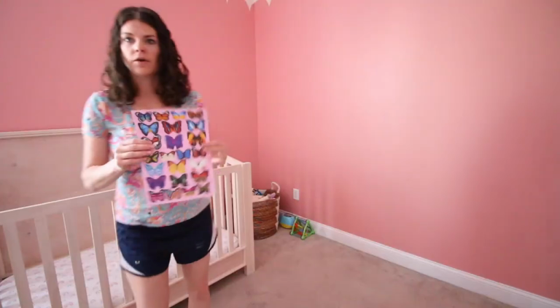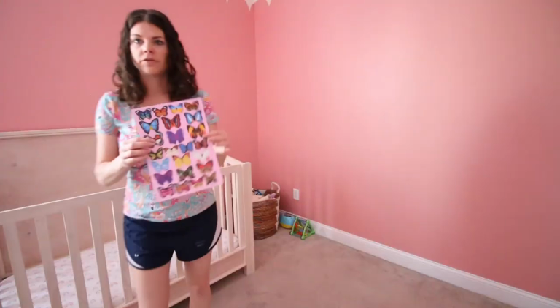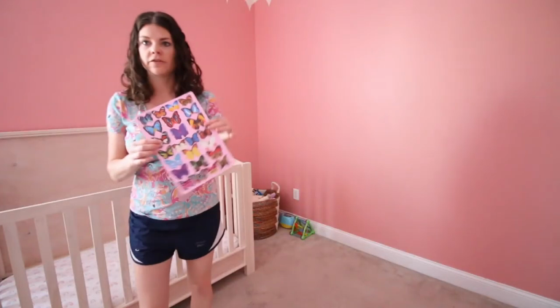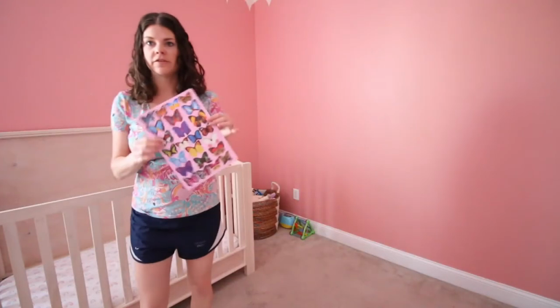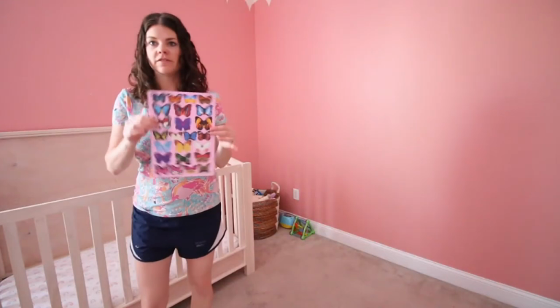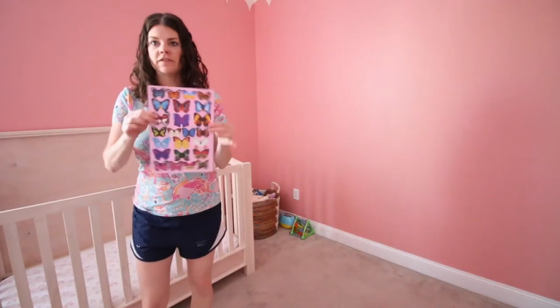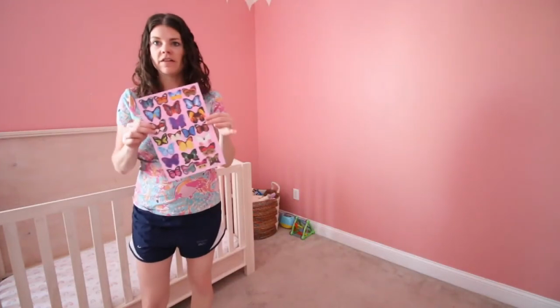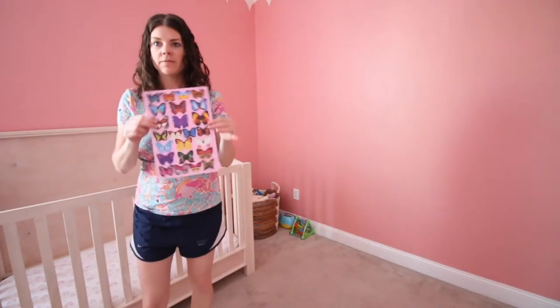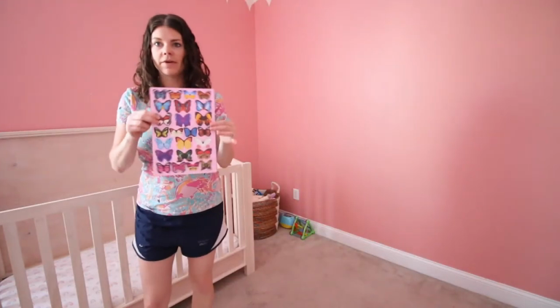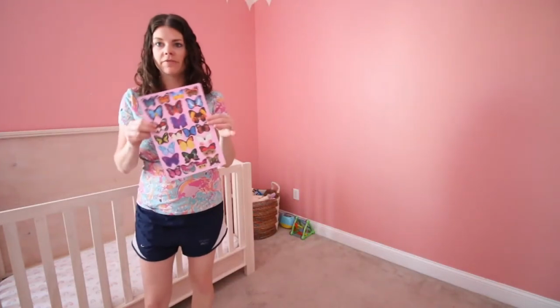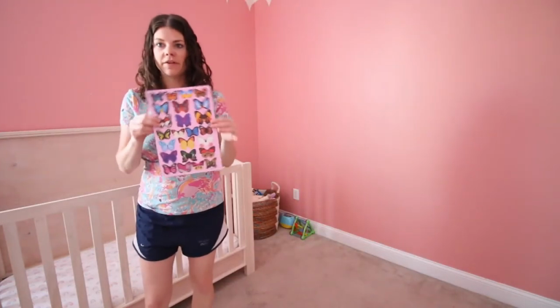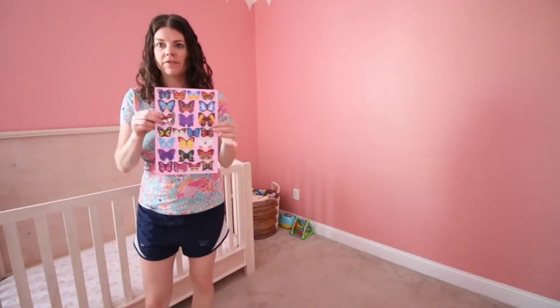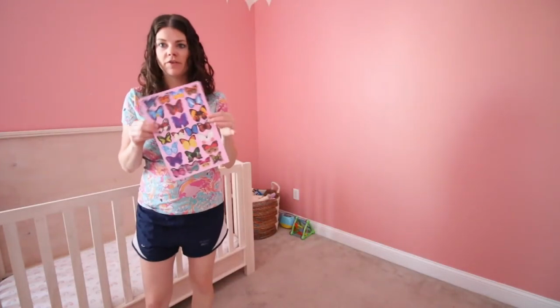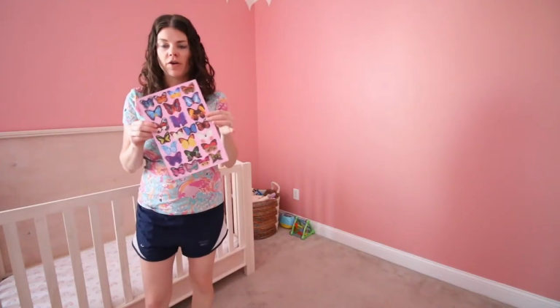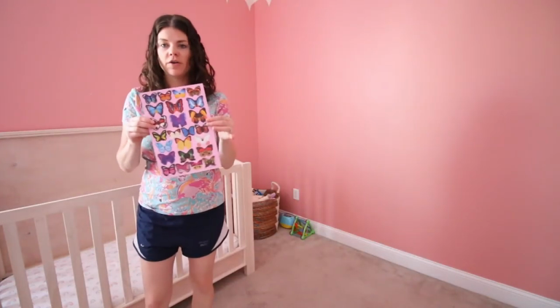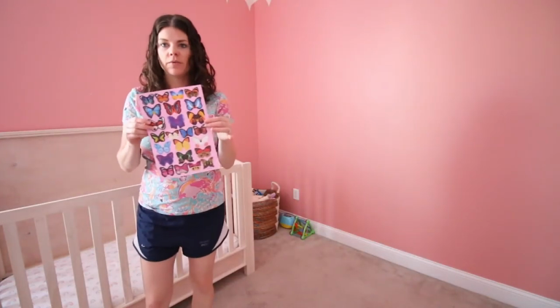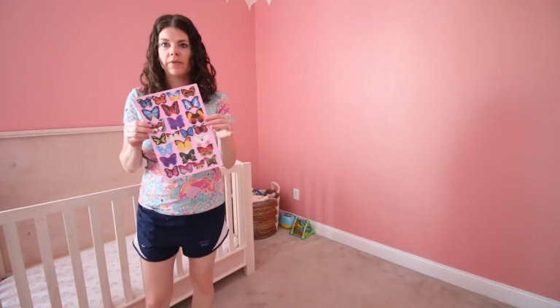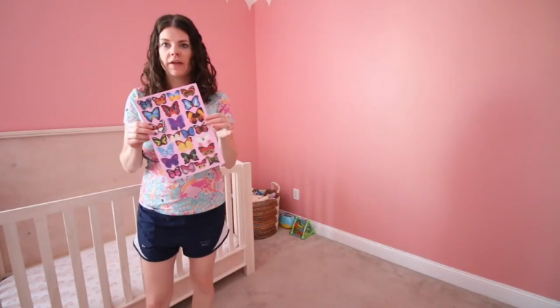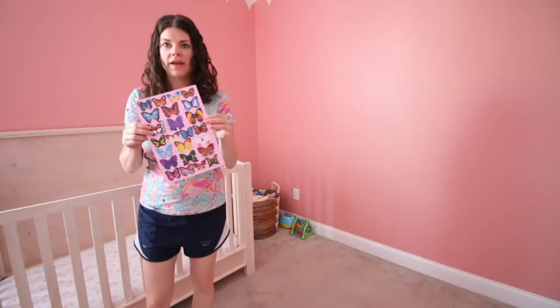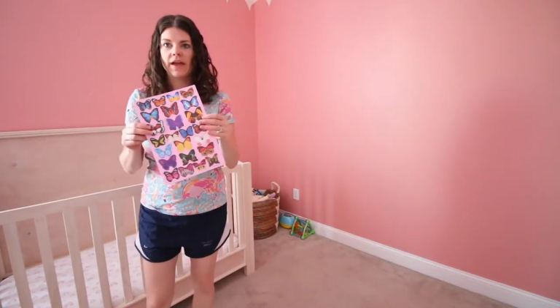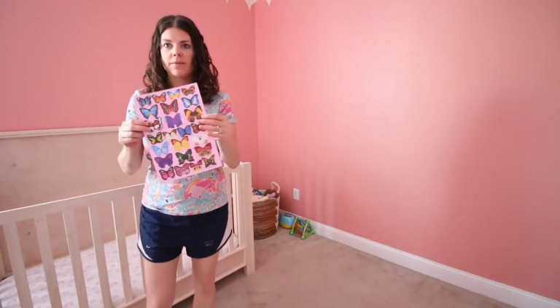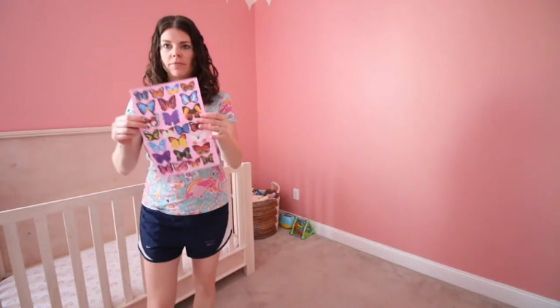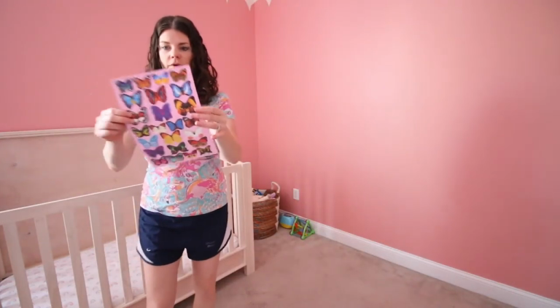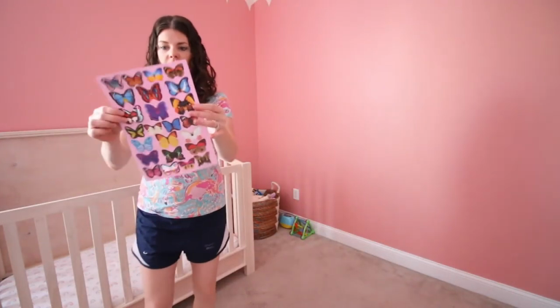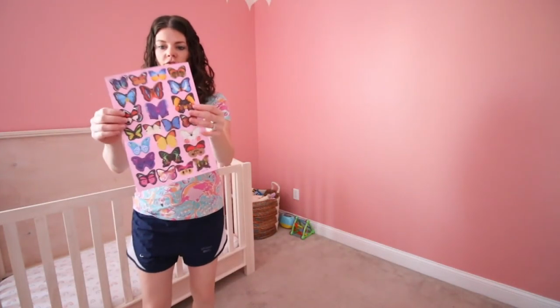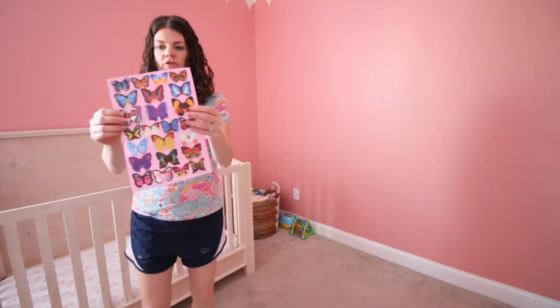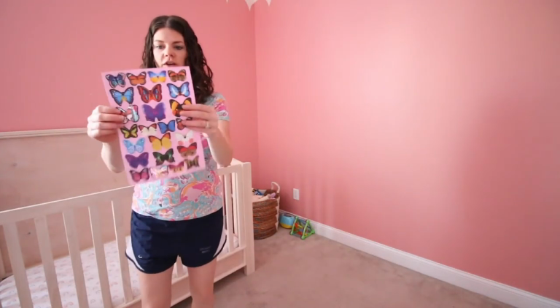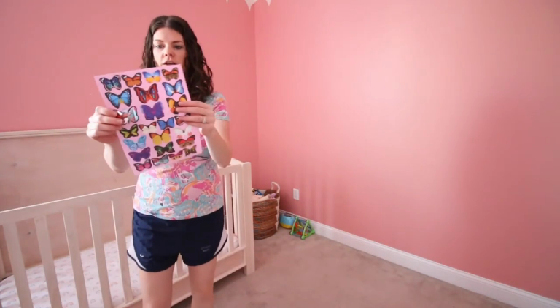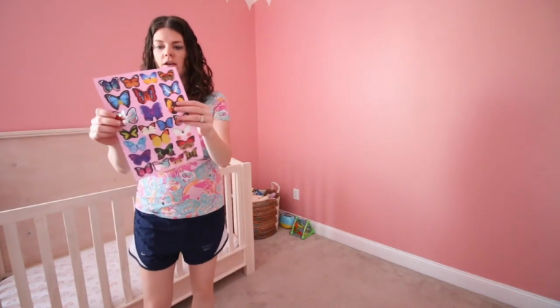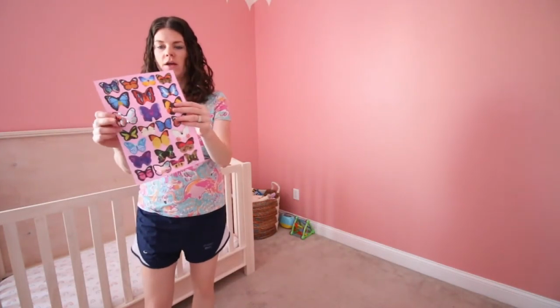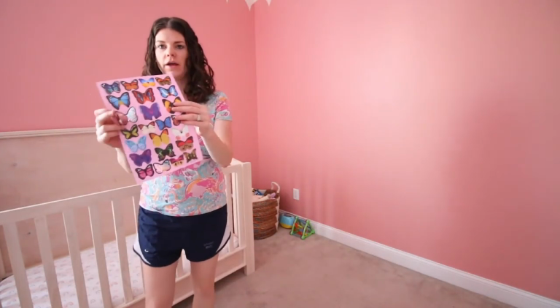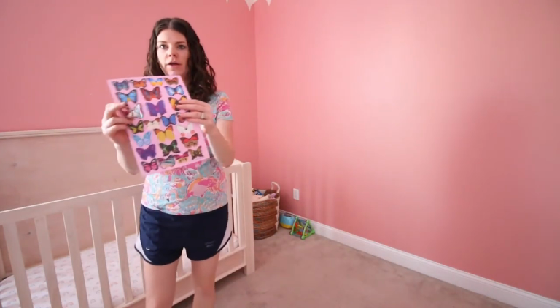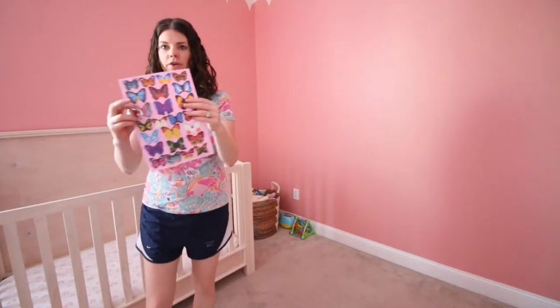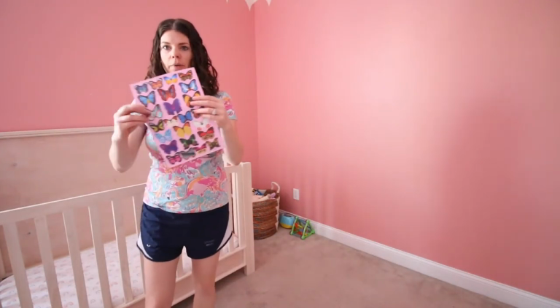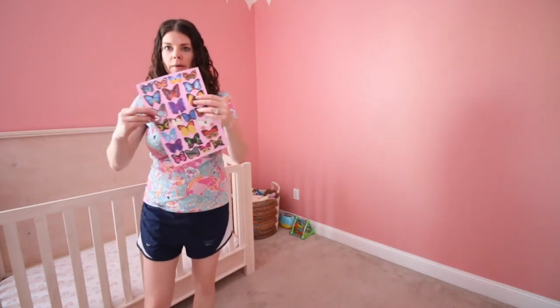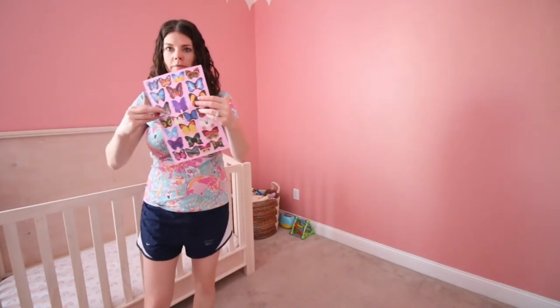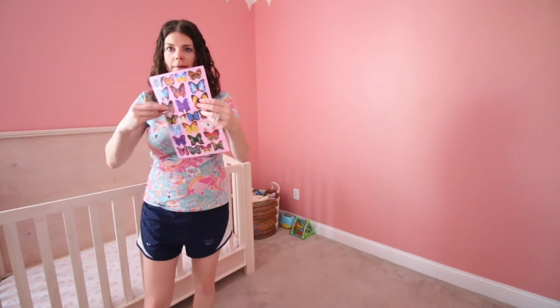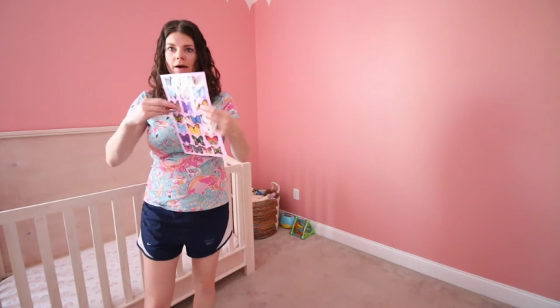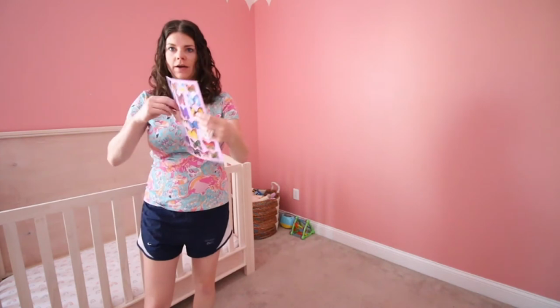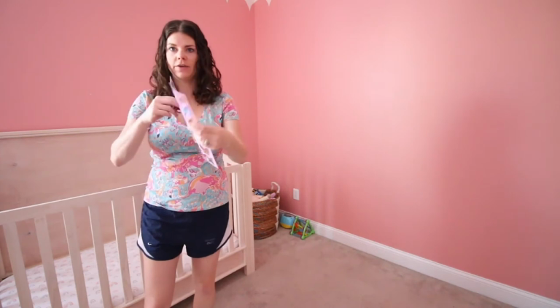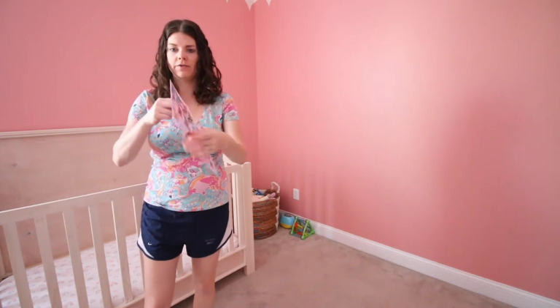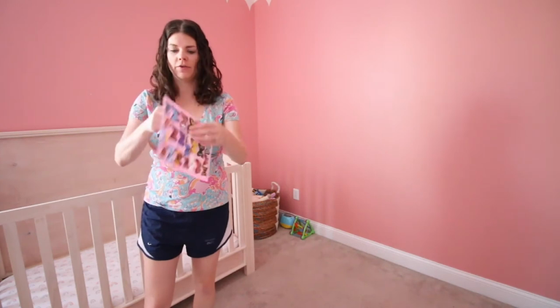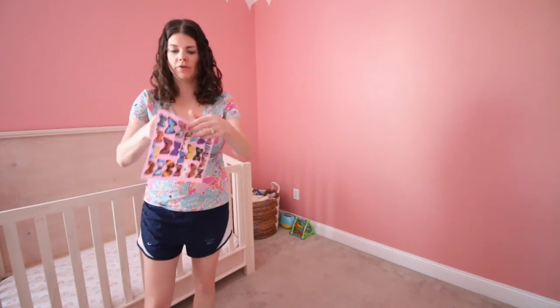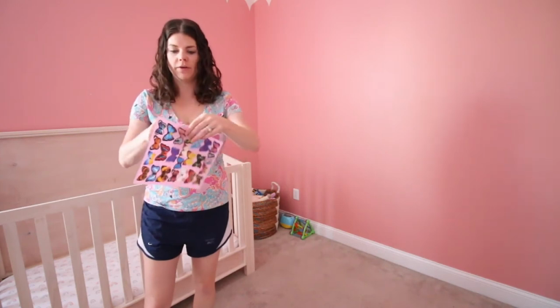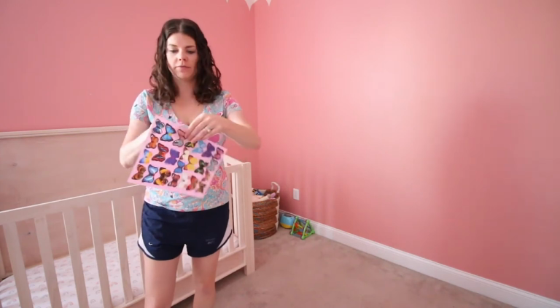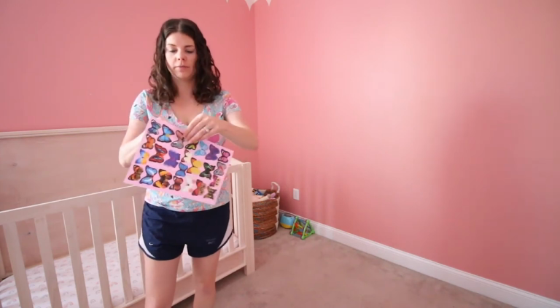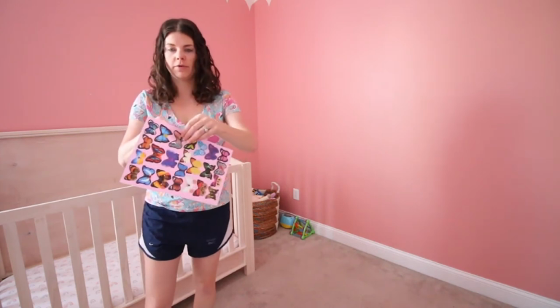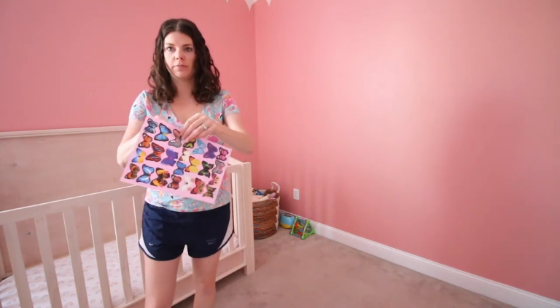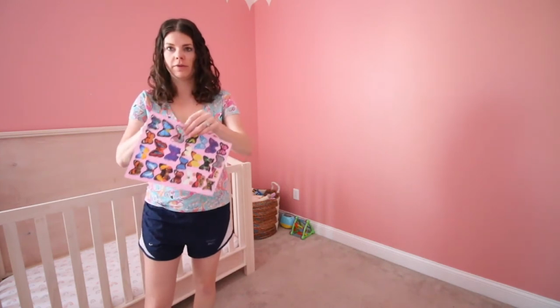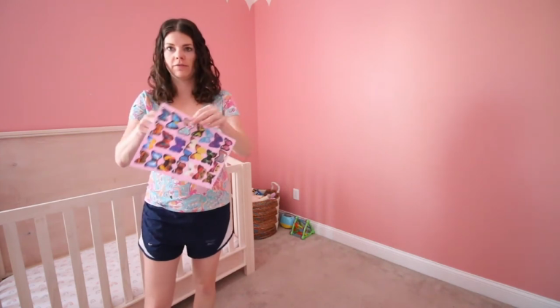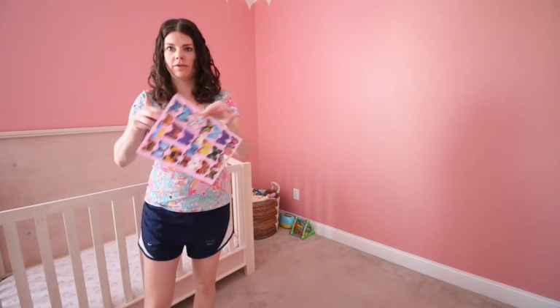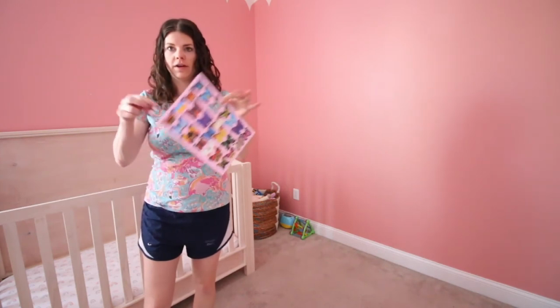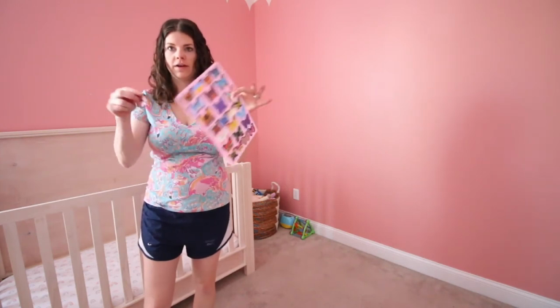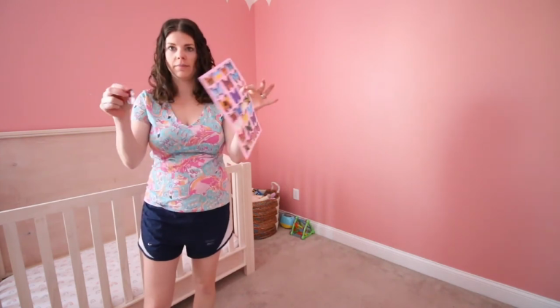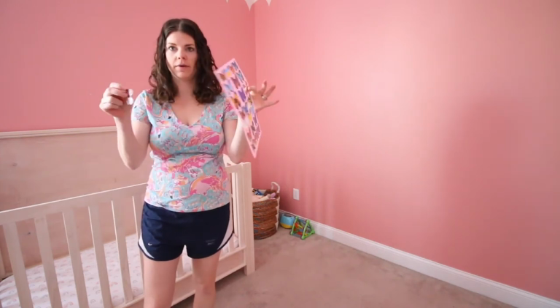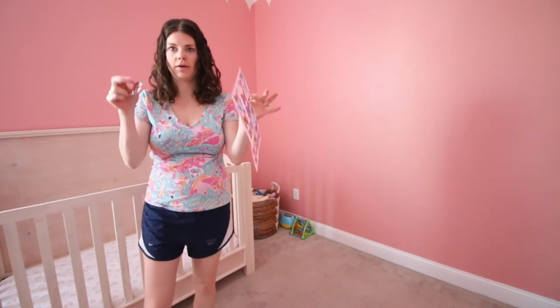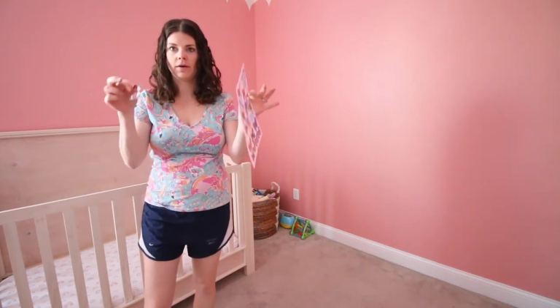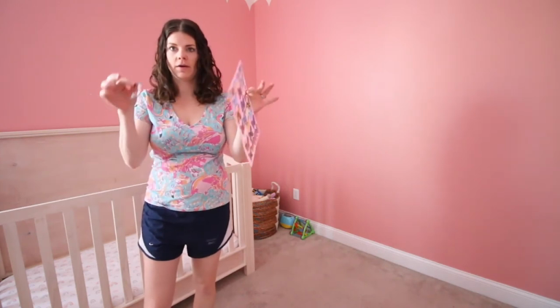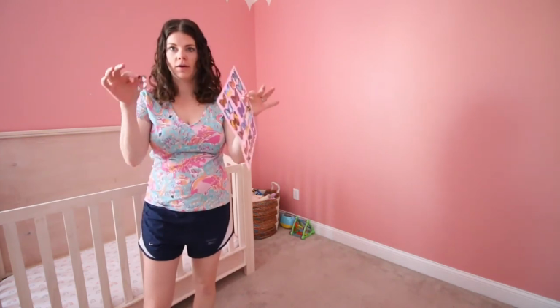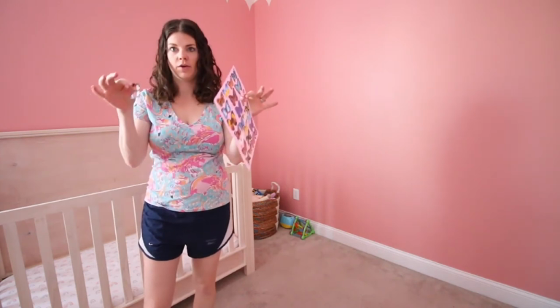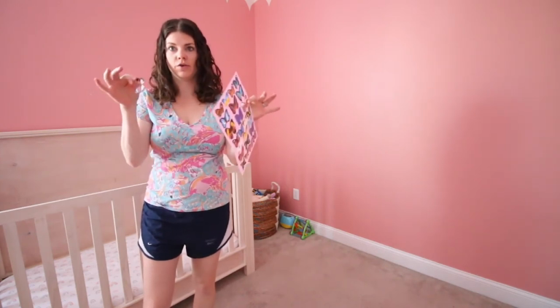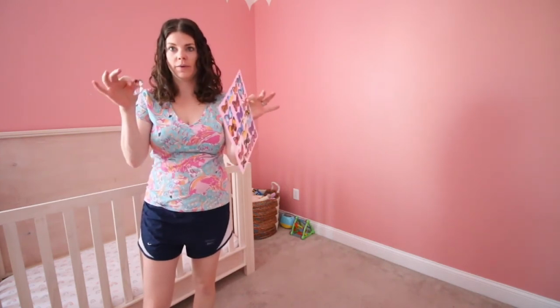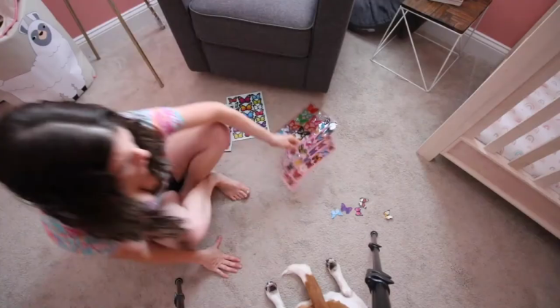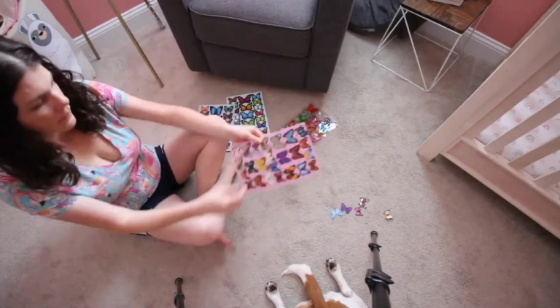So this is how the butterflies look. When they came, they're in a sheet and you pop them out and you fold them. I'm going to spend some time doing that.